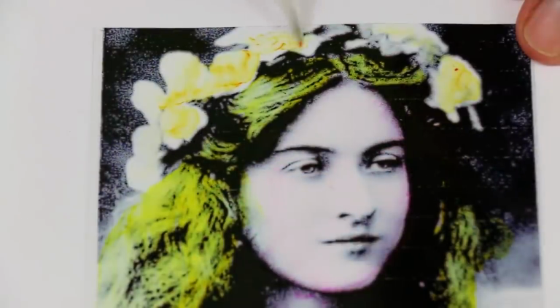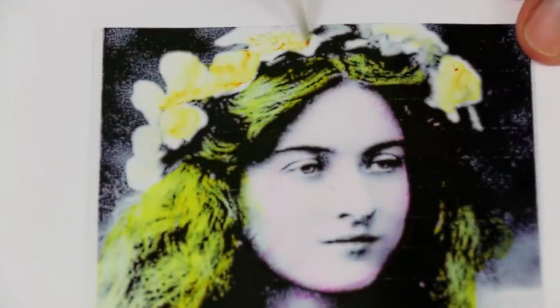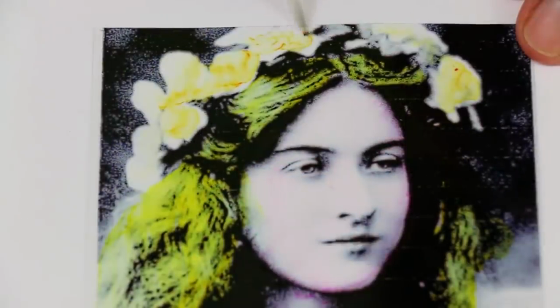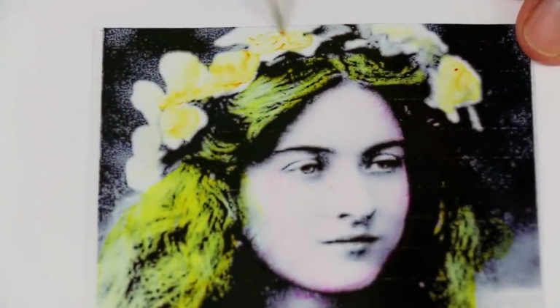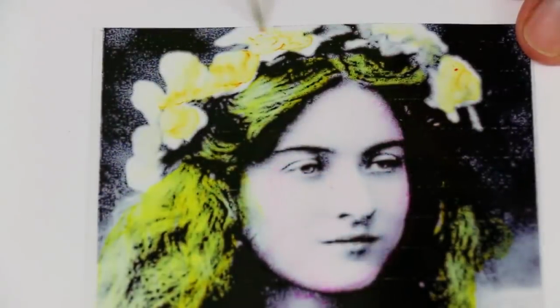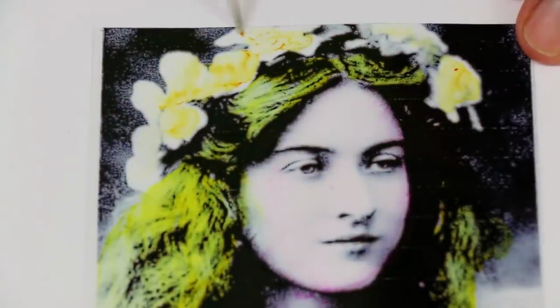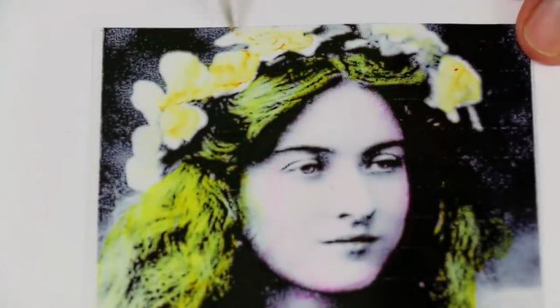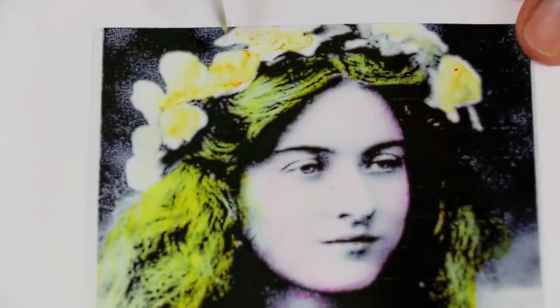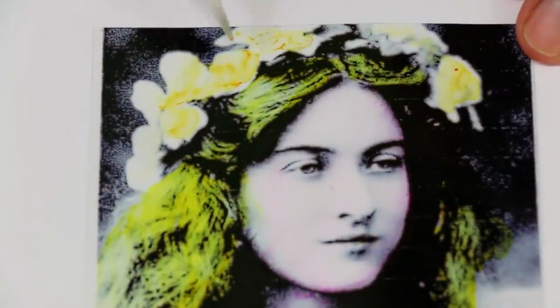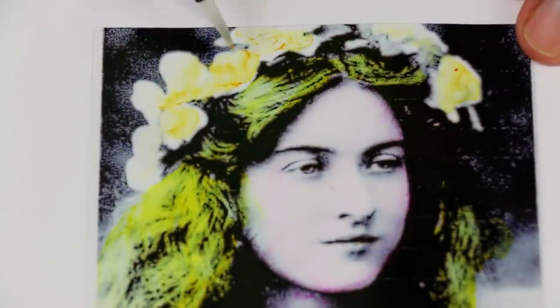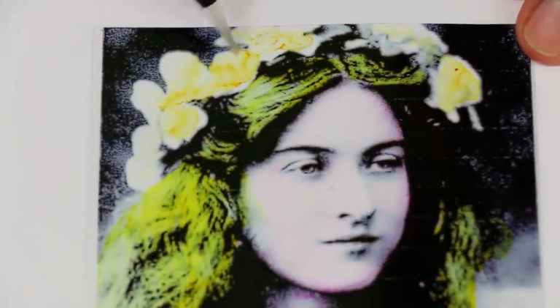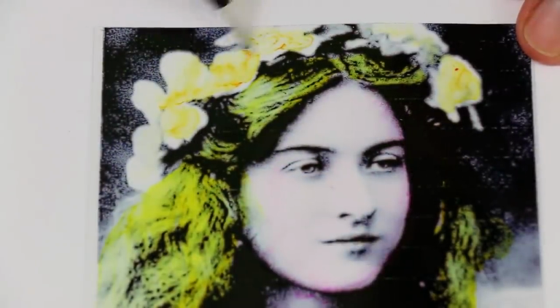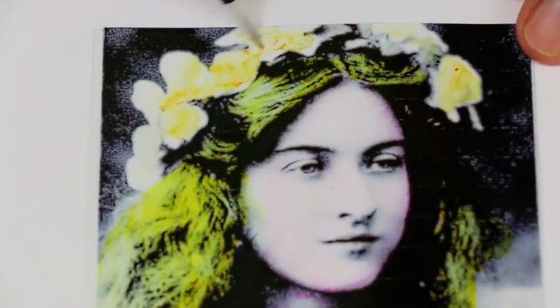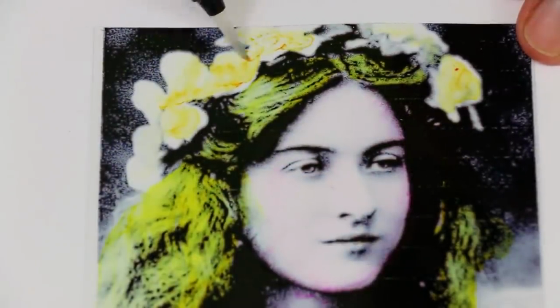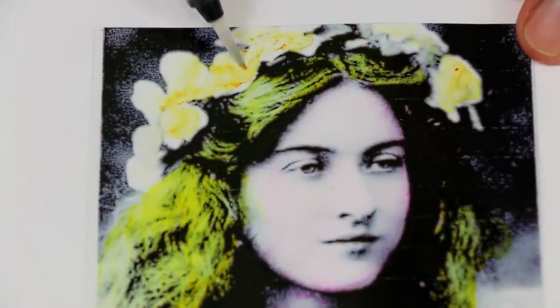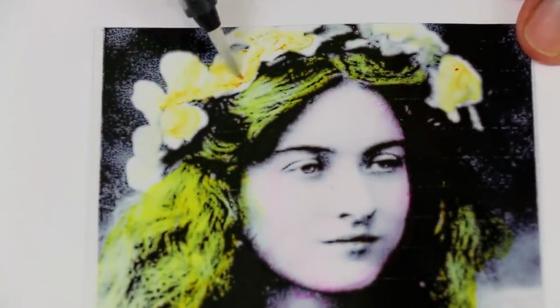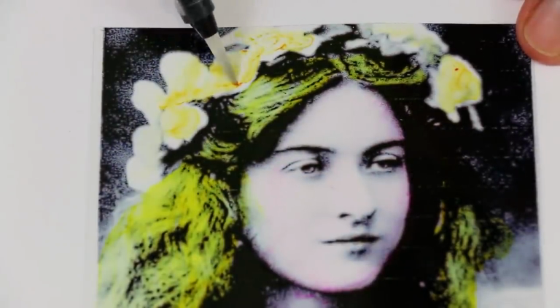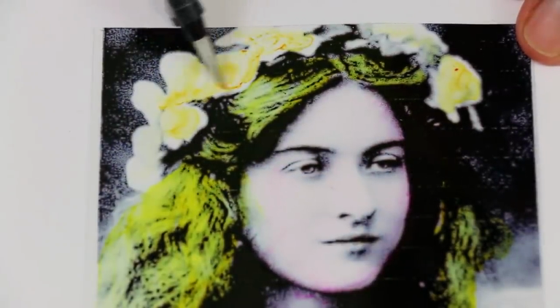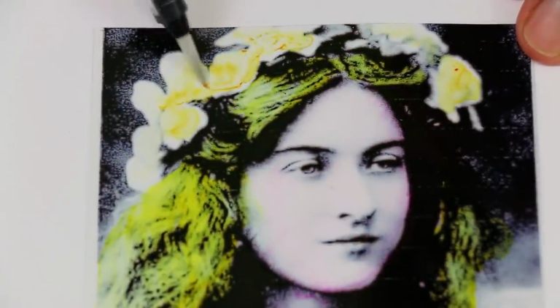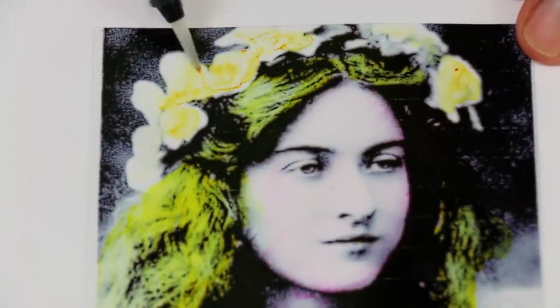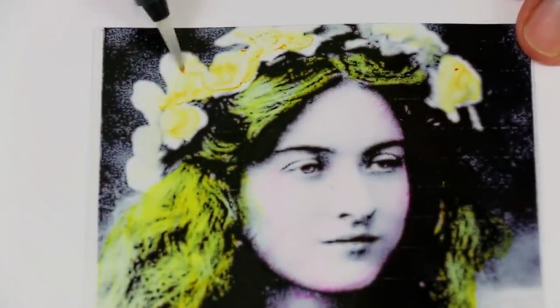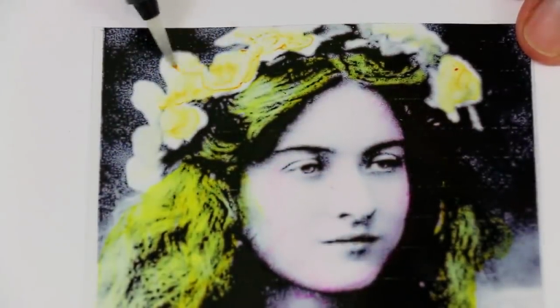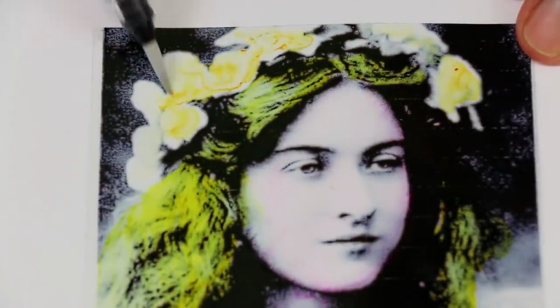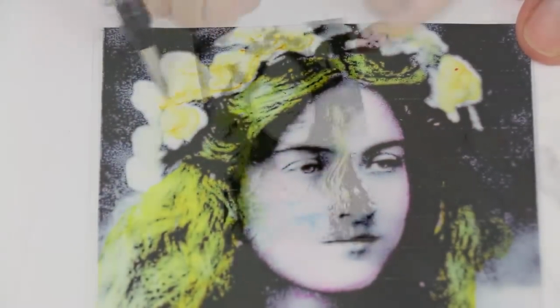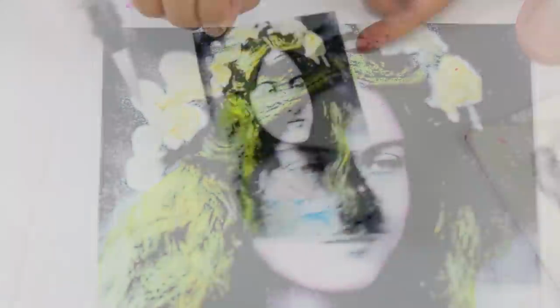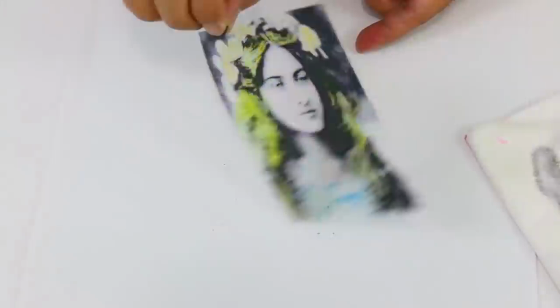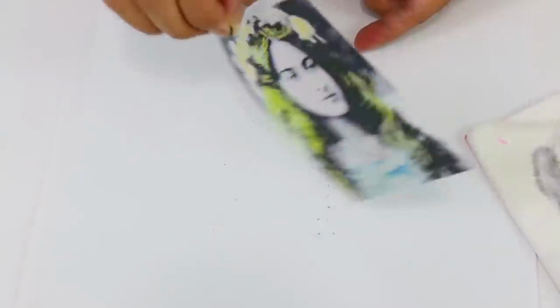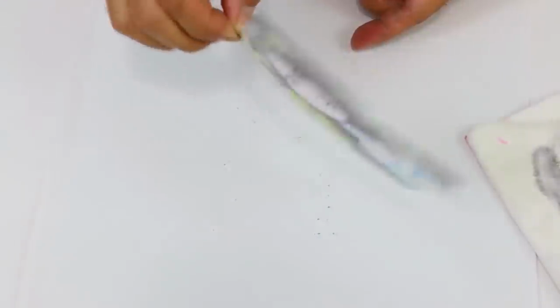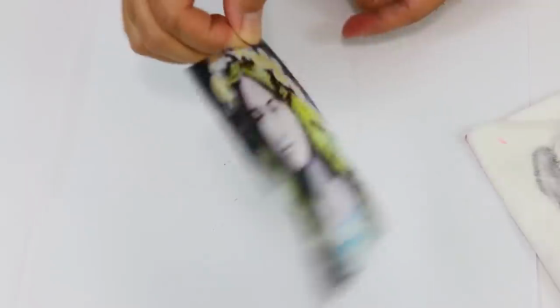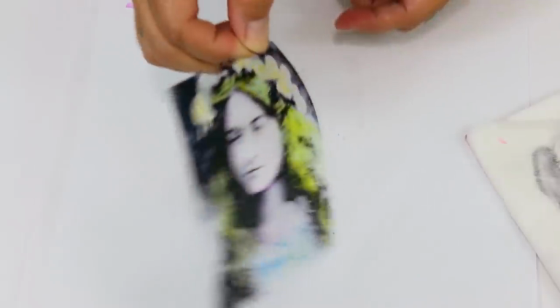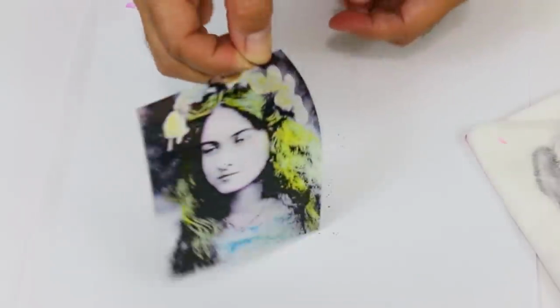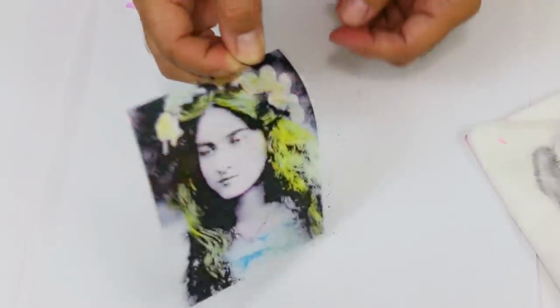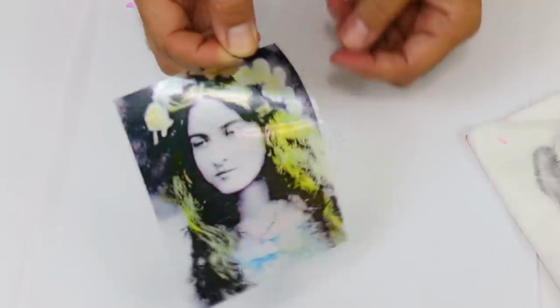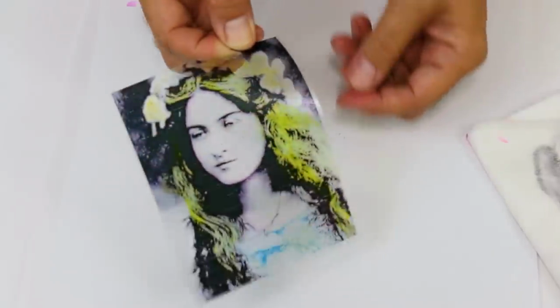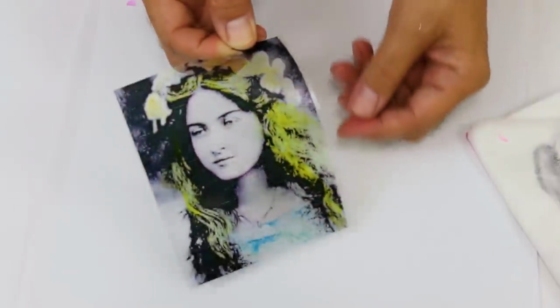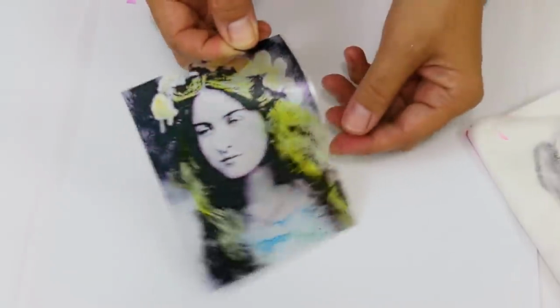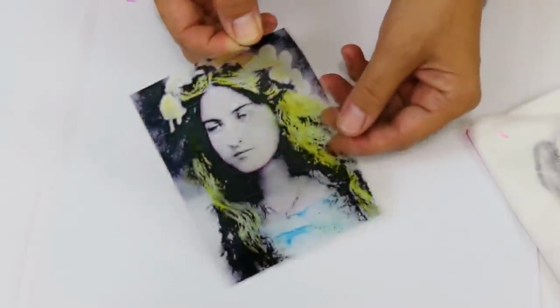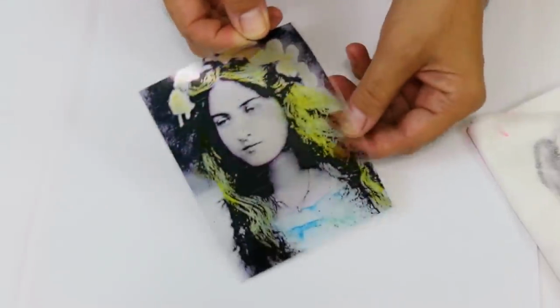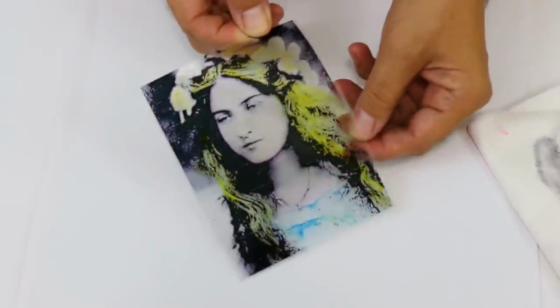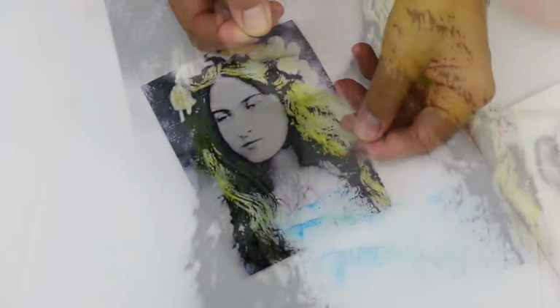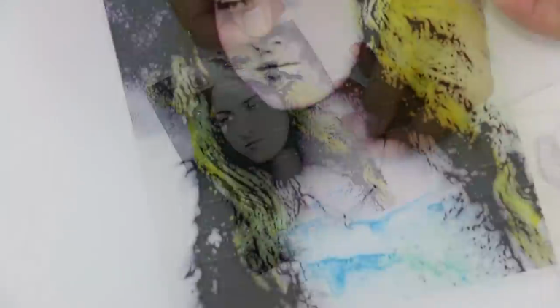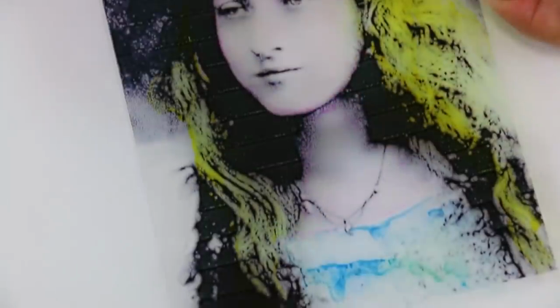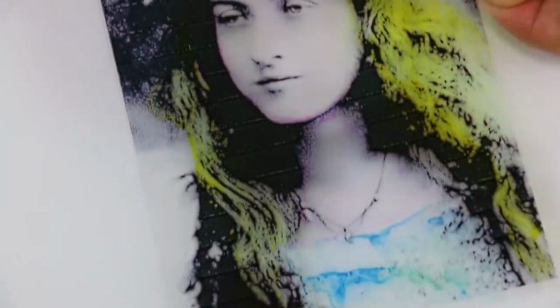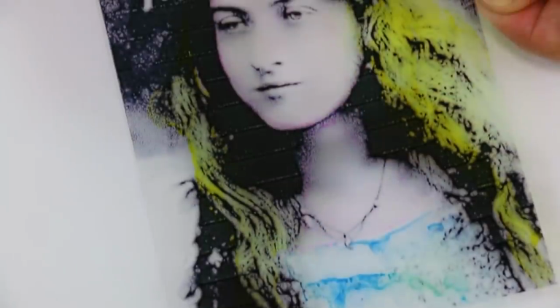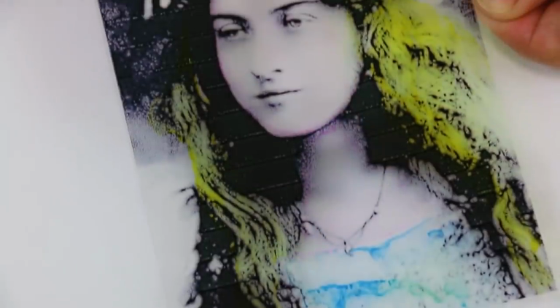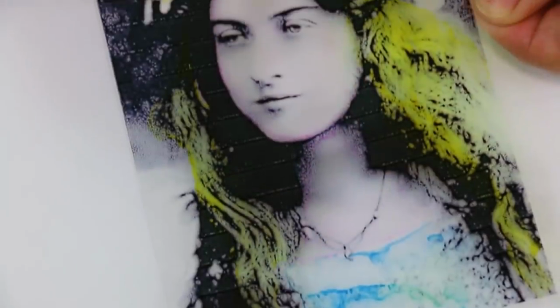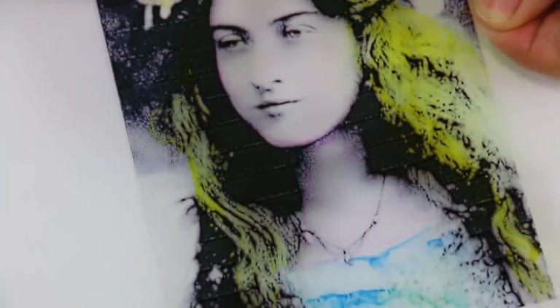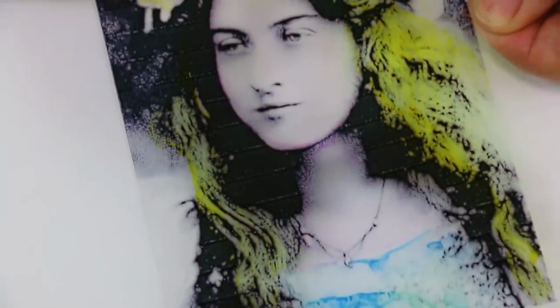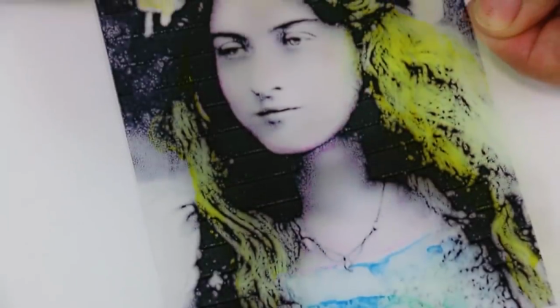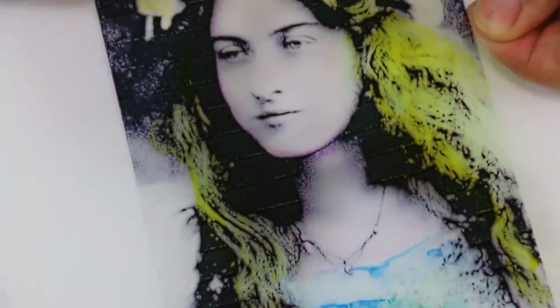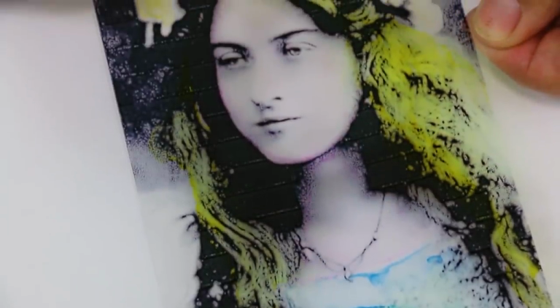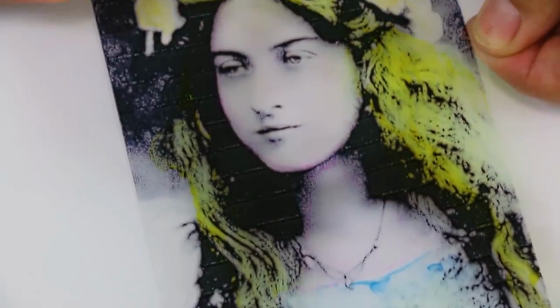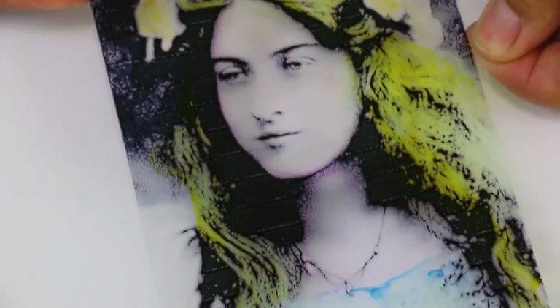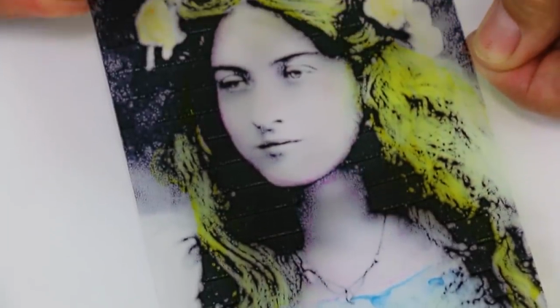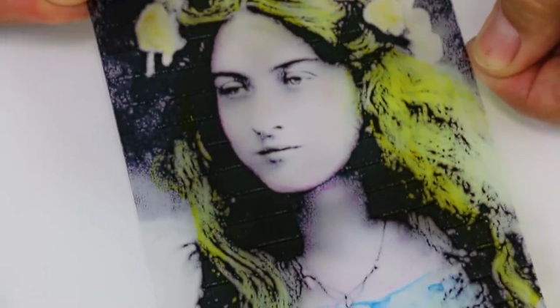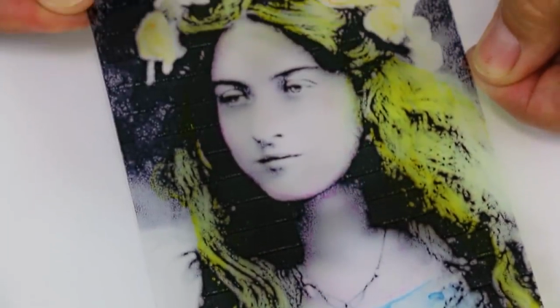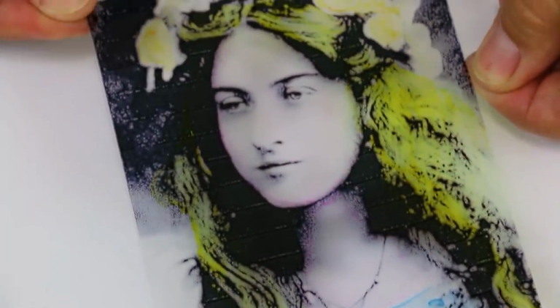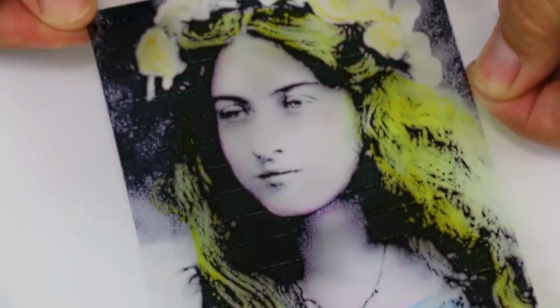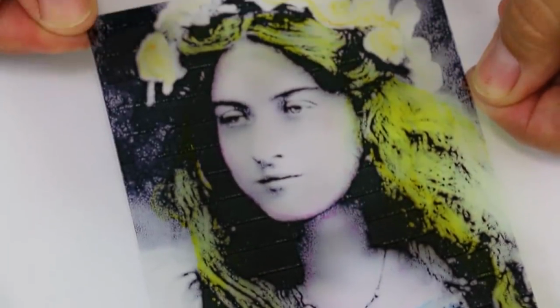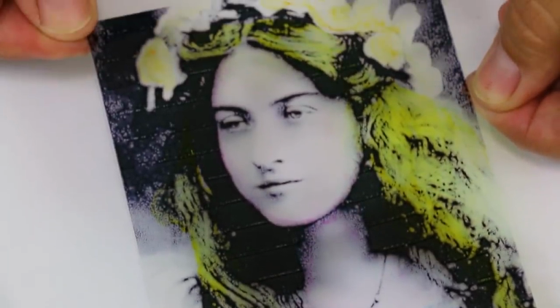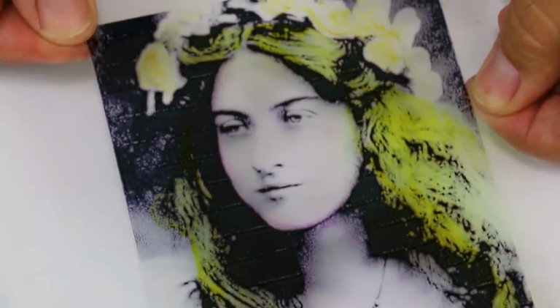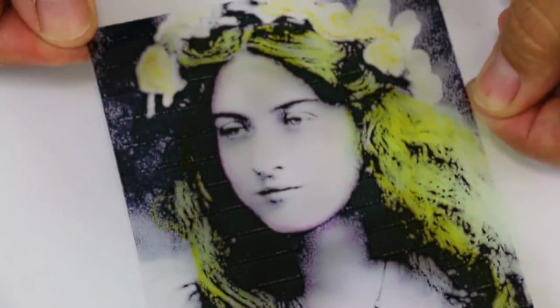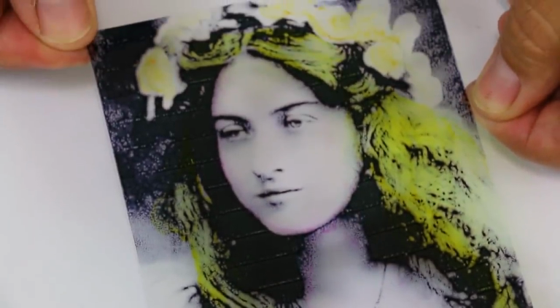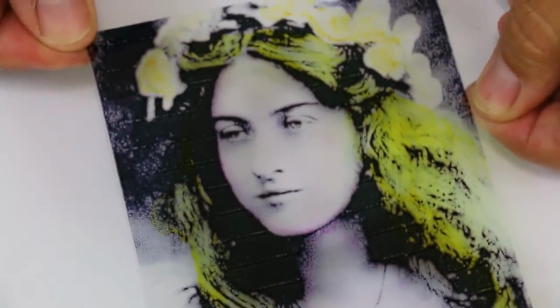Why not give one of your Sunday selfies an antique look using this process and try to convince everyone you've been reincarnated?